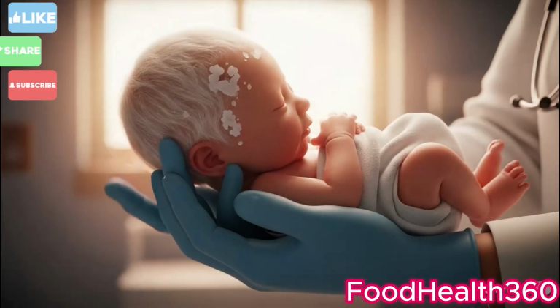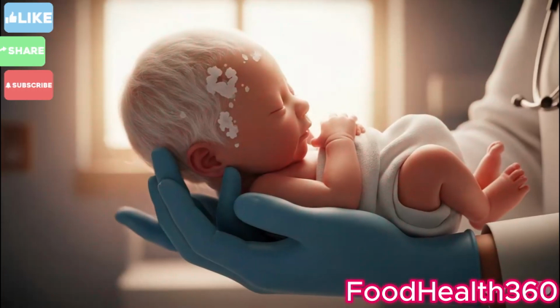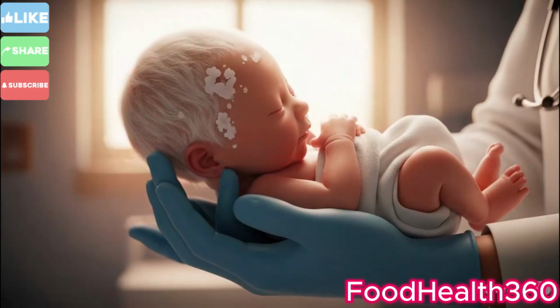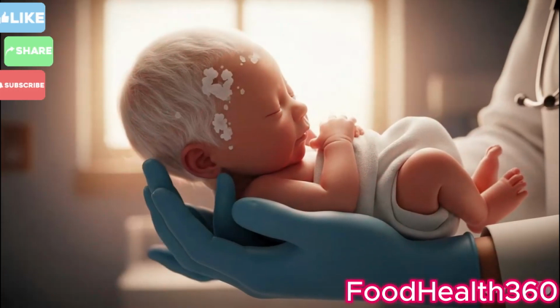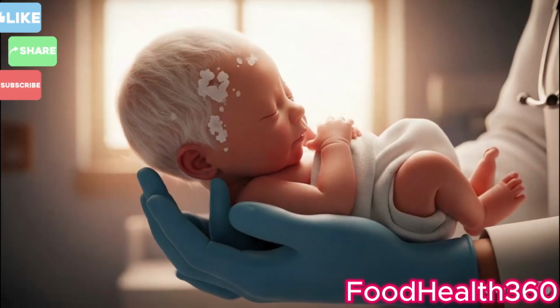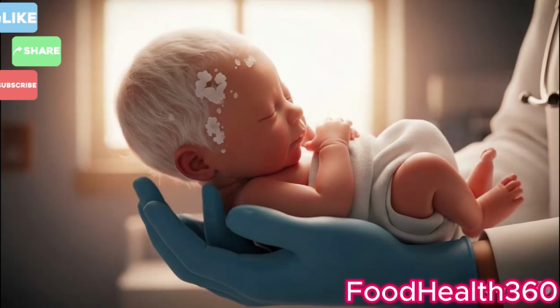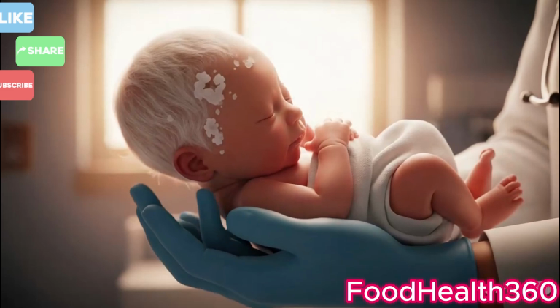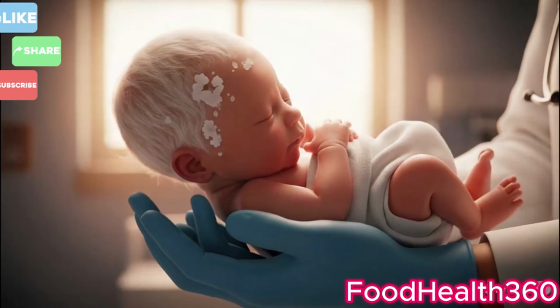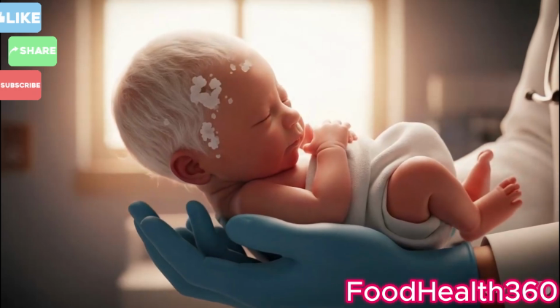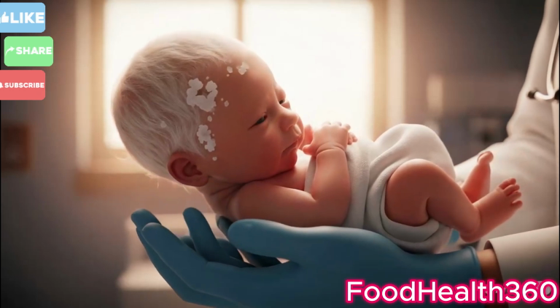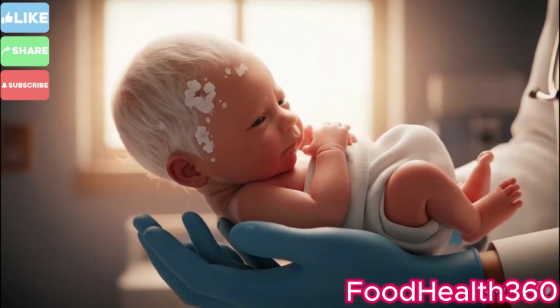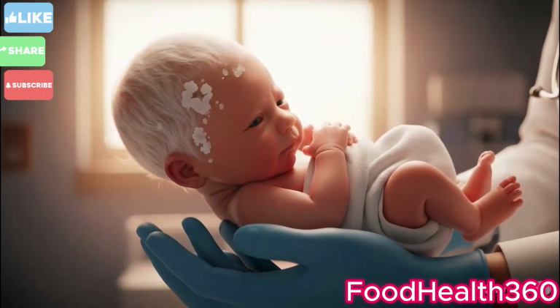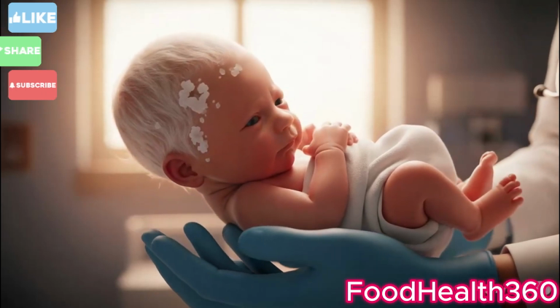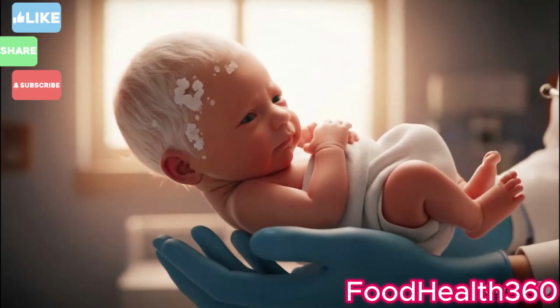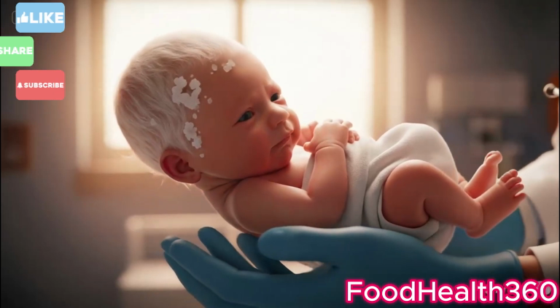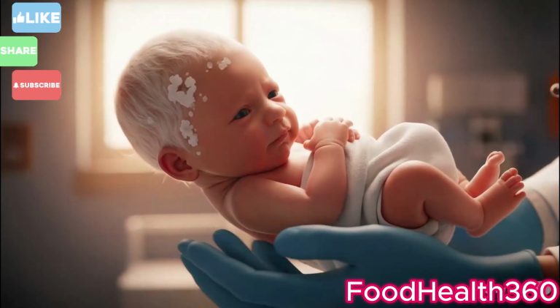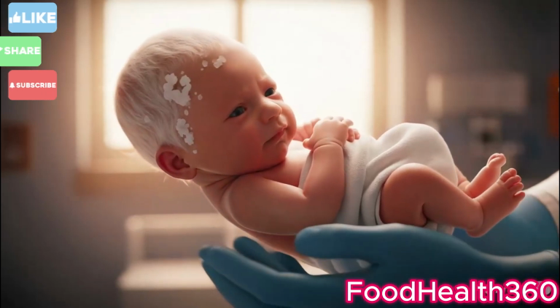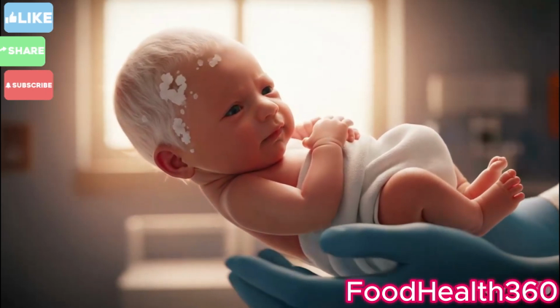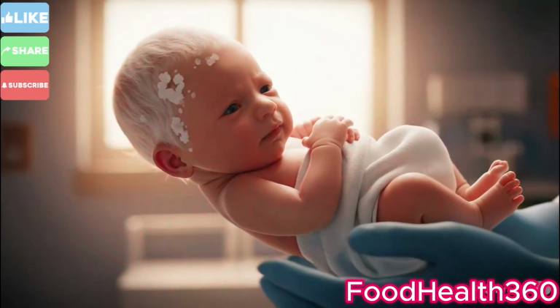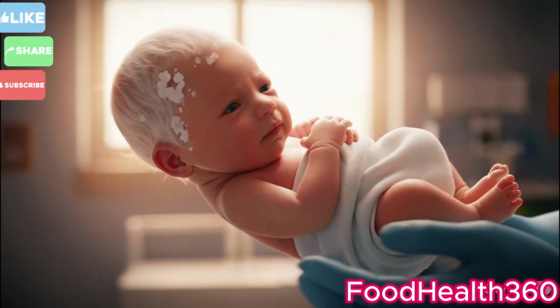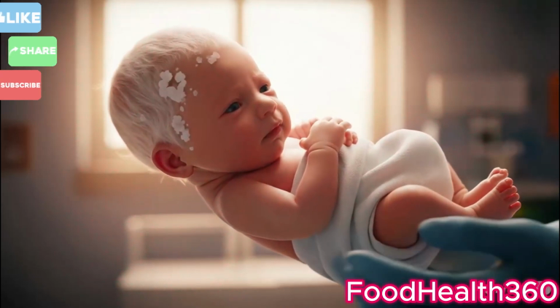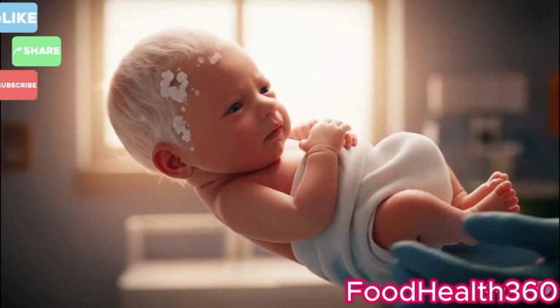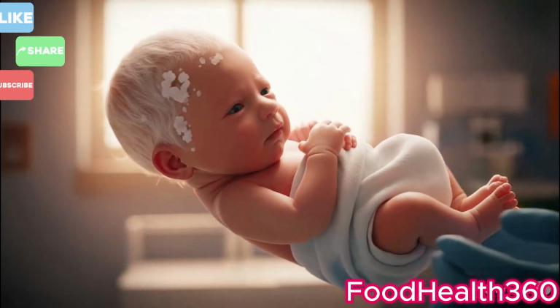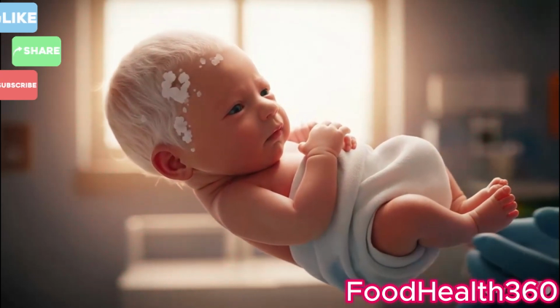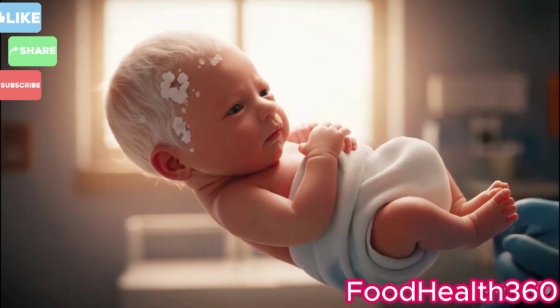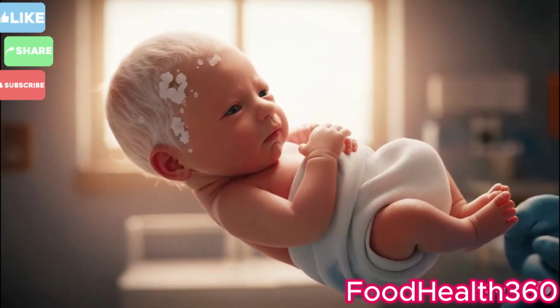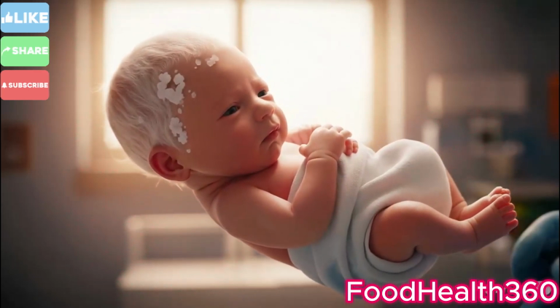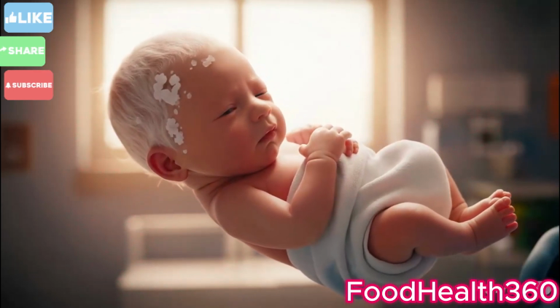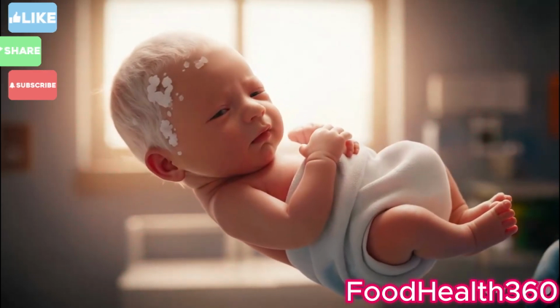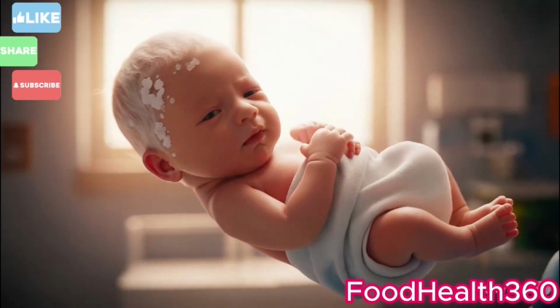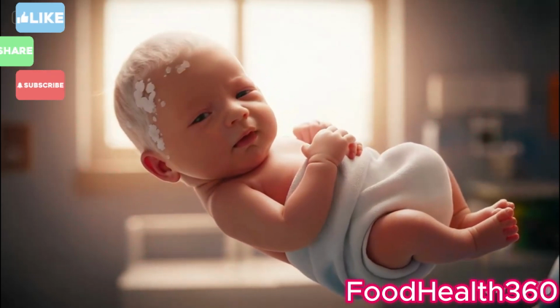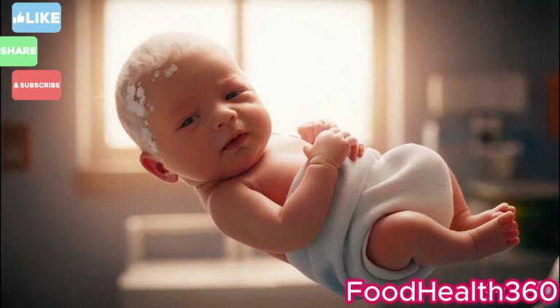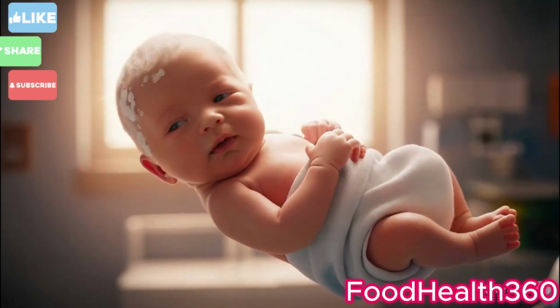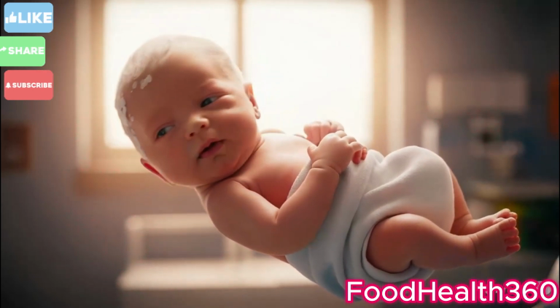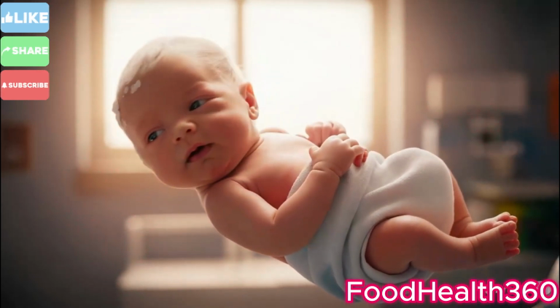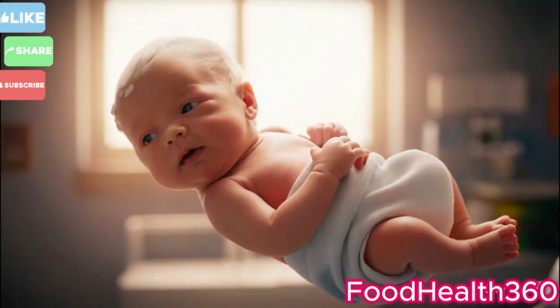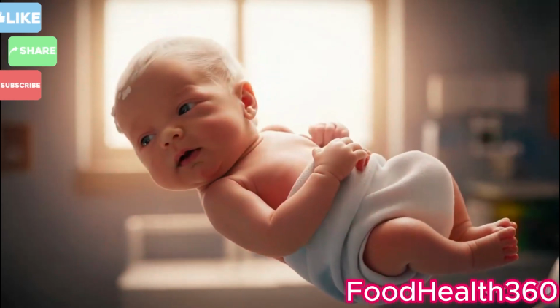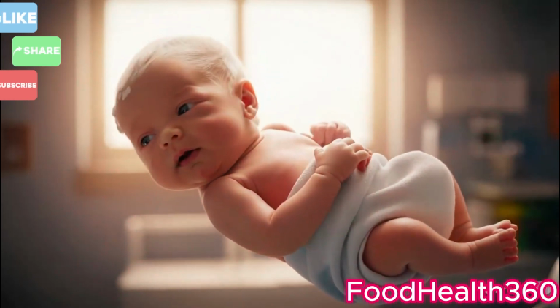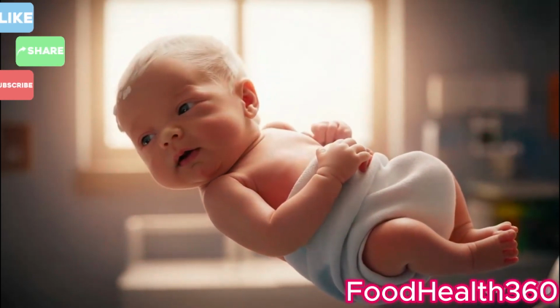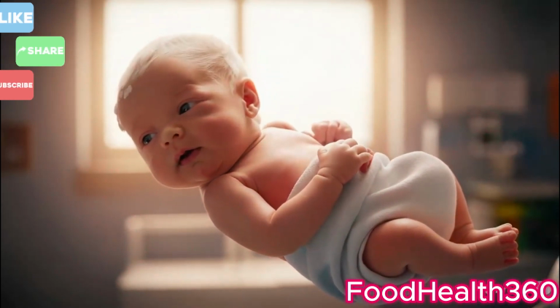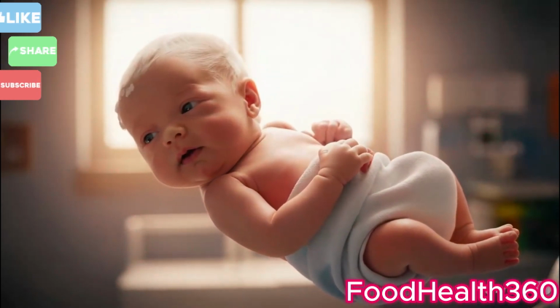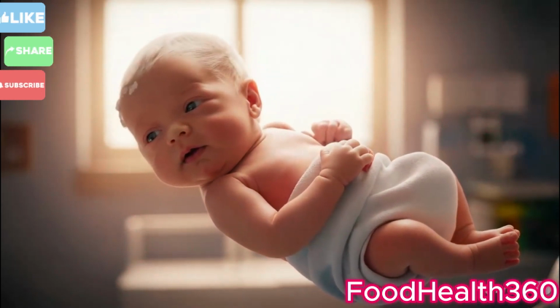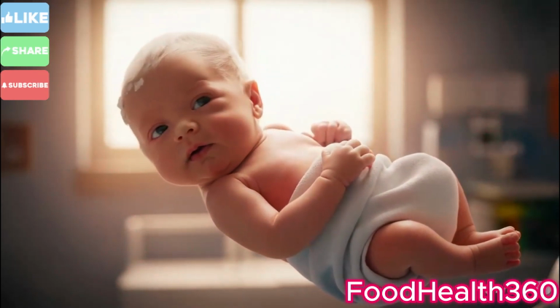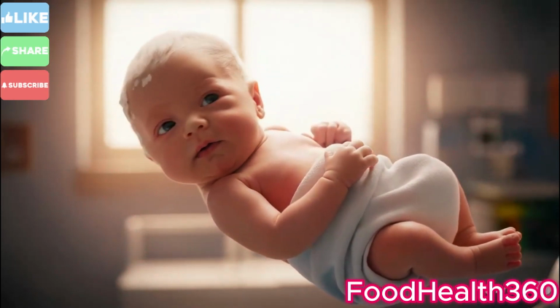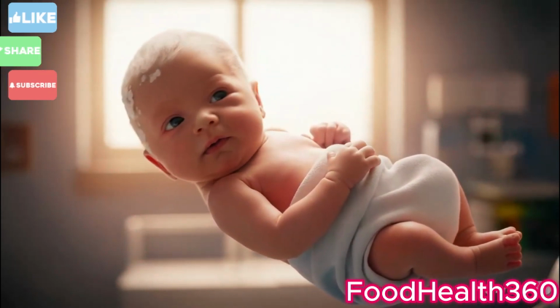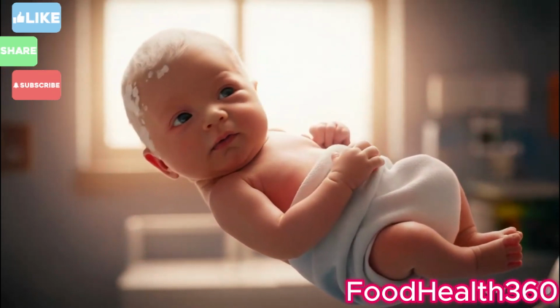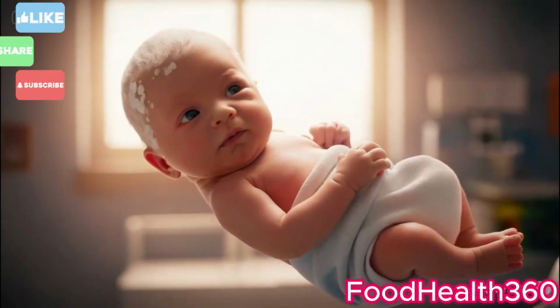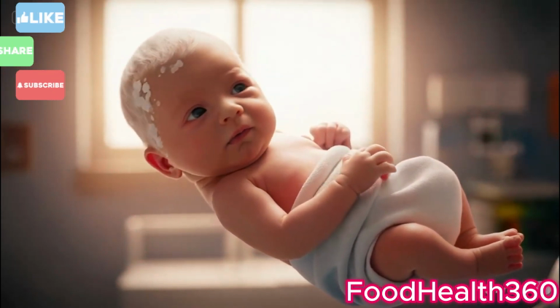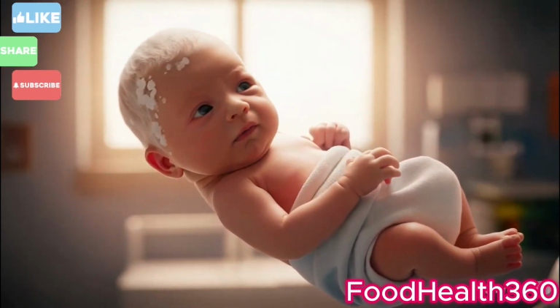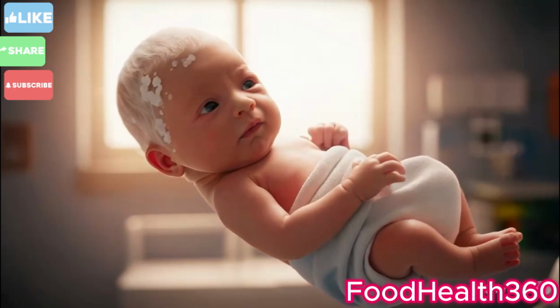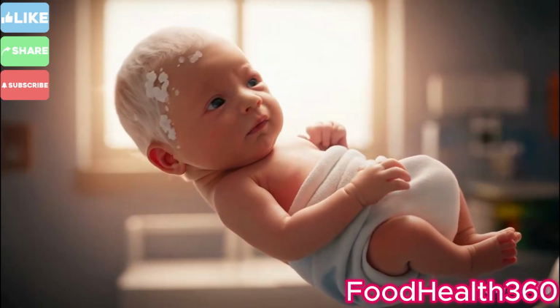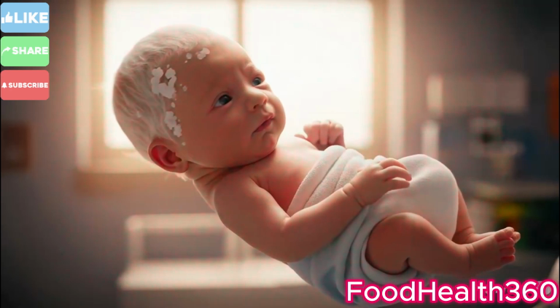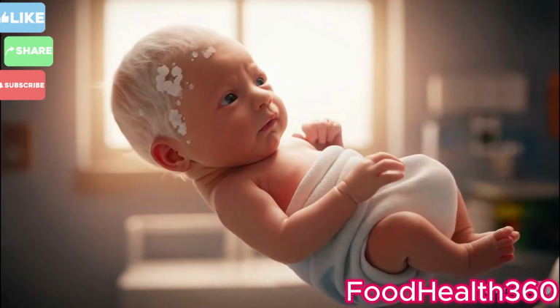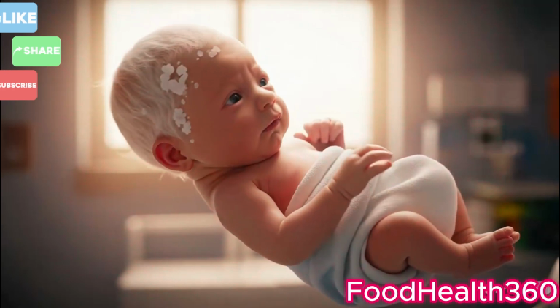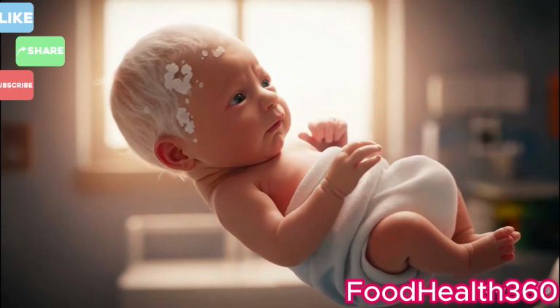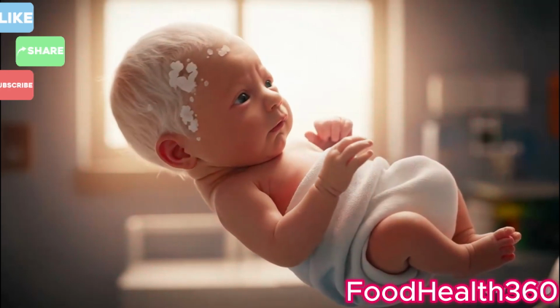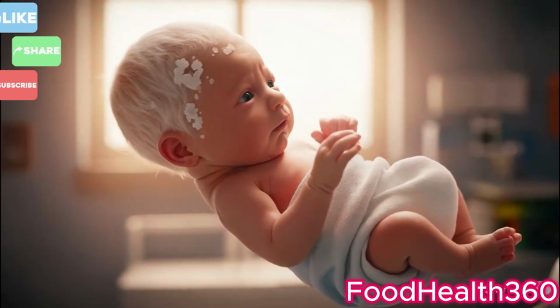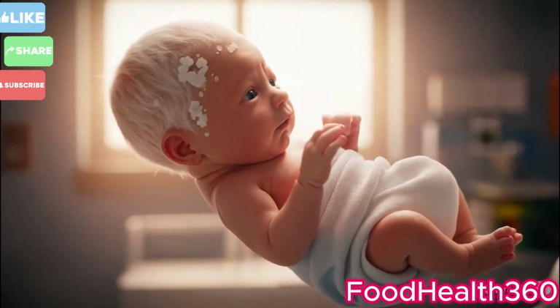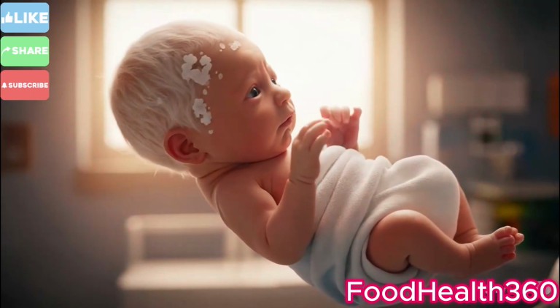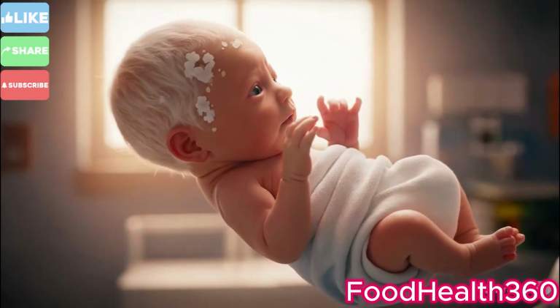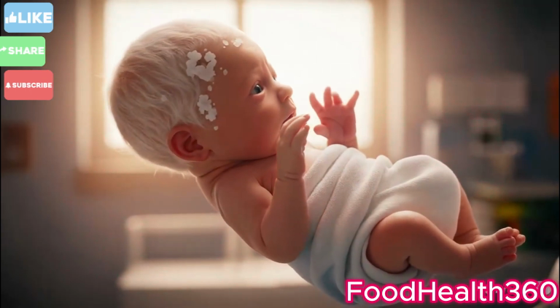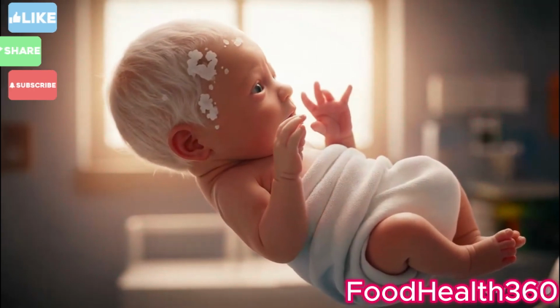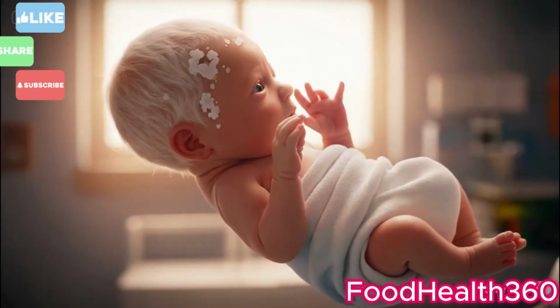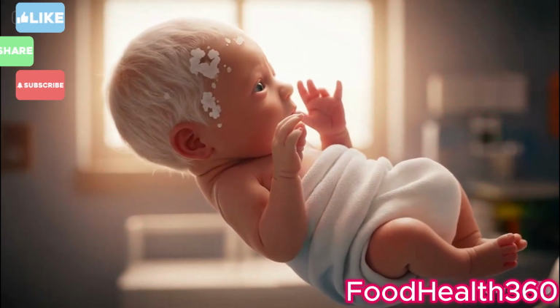Skin-to-skin contact begins. The newborn feels warmth, security, and love on the mother's chest.